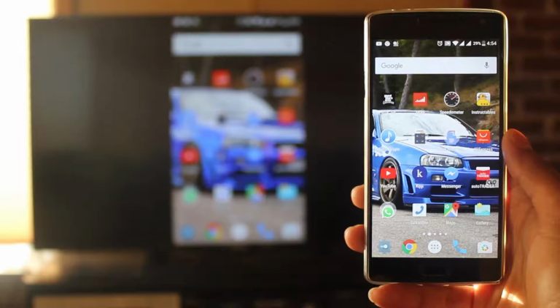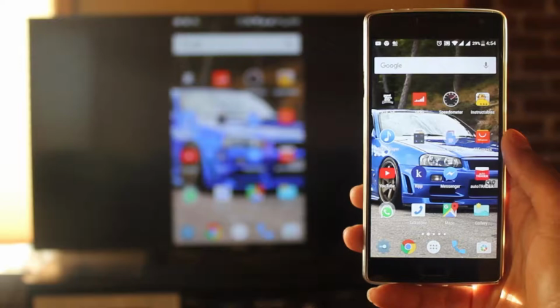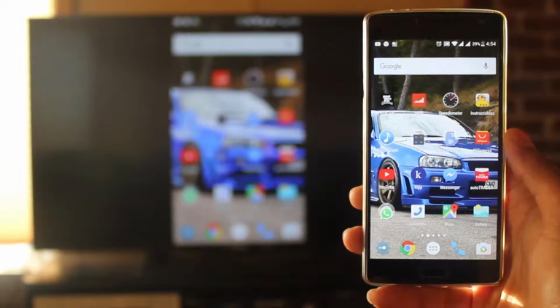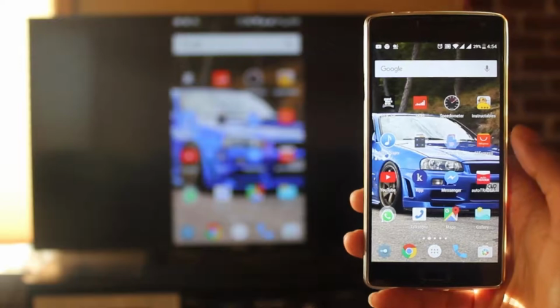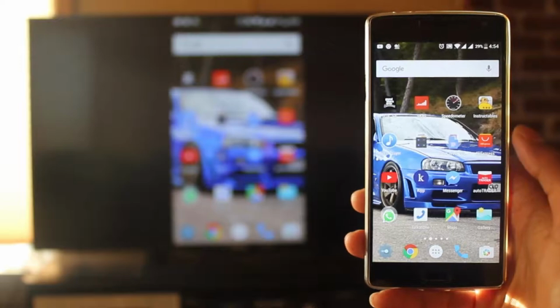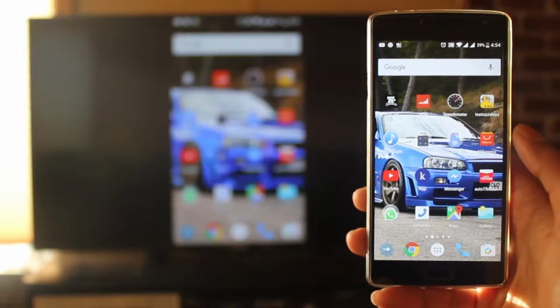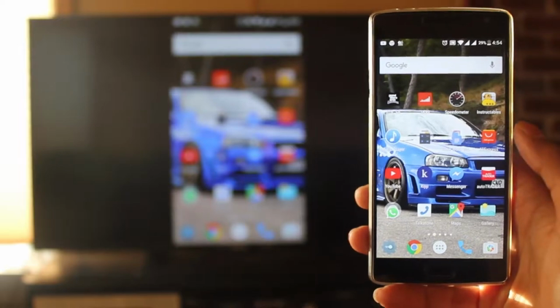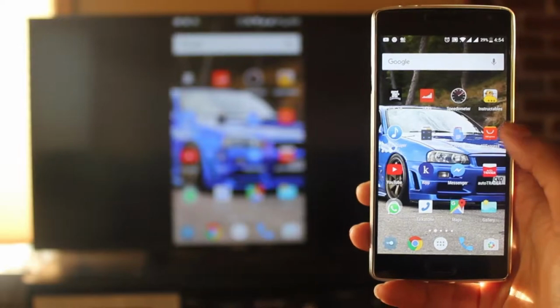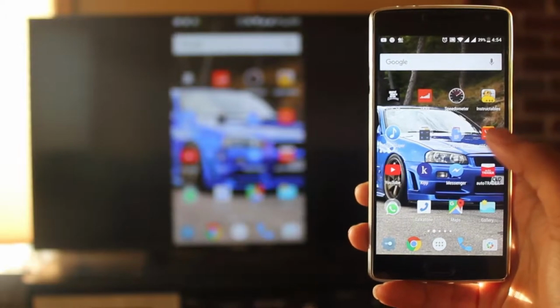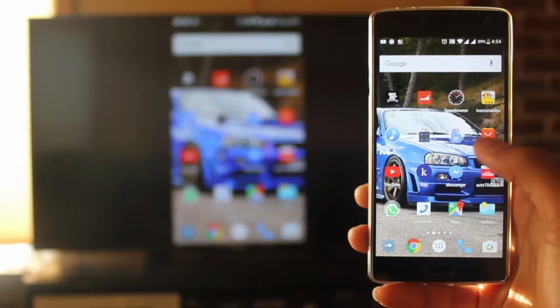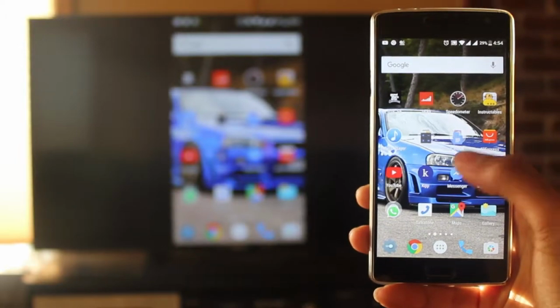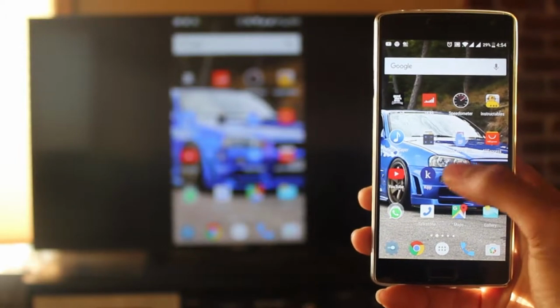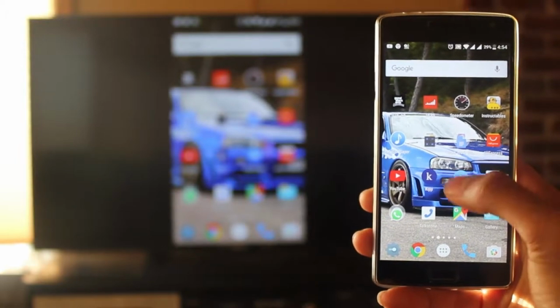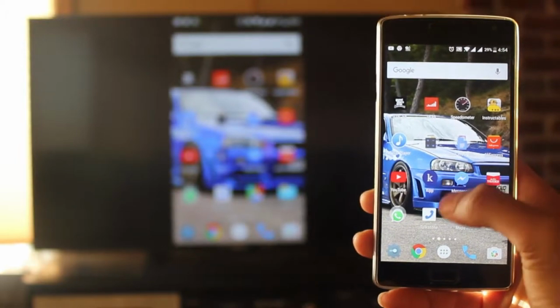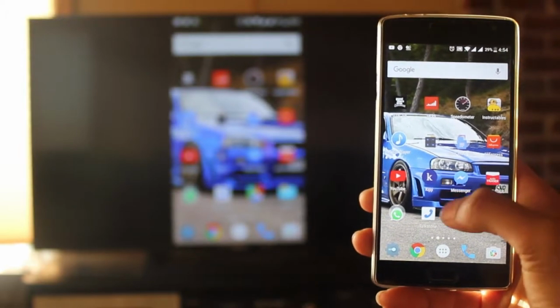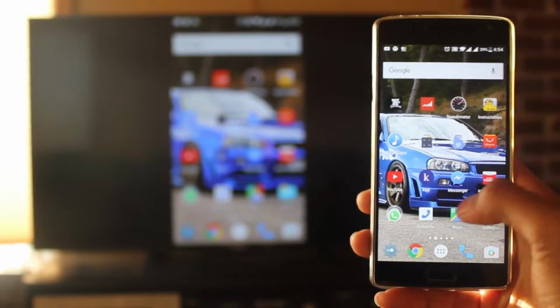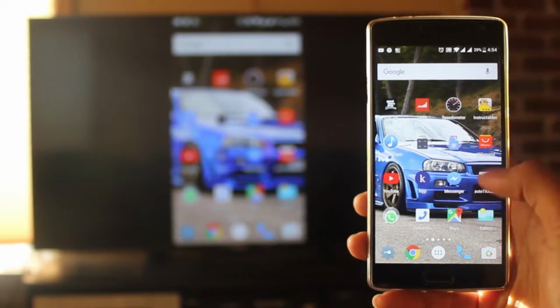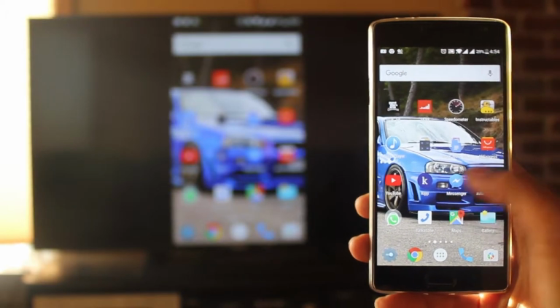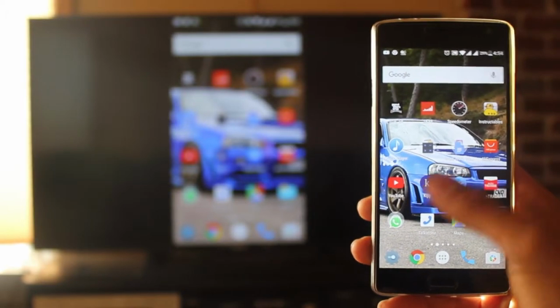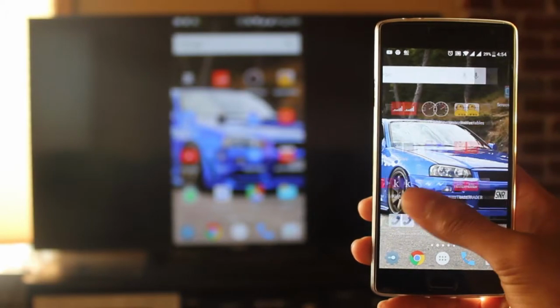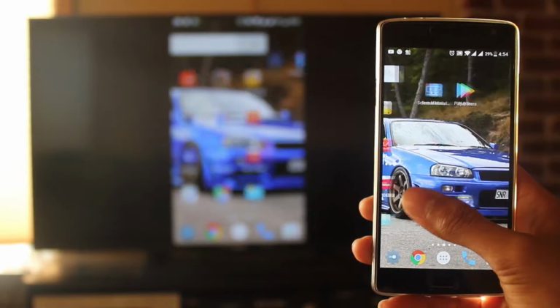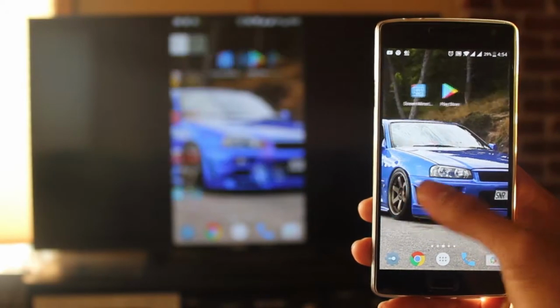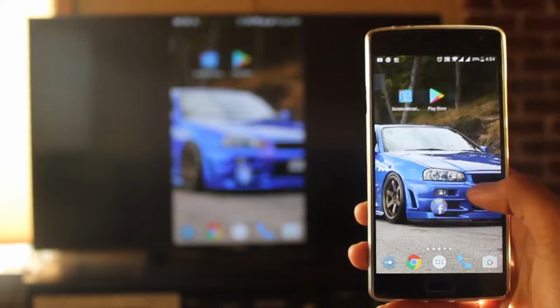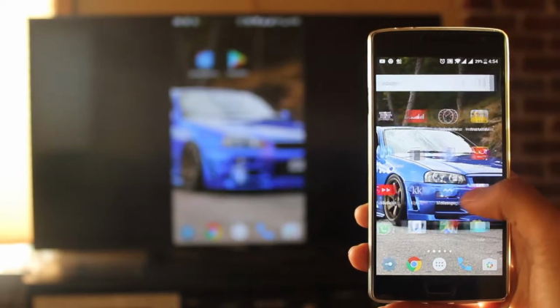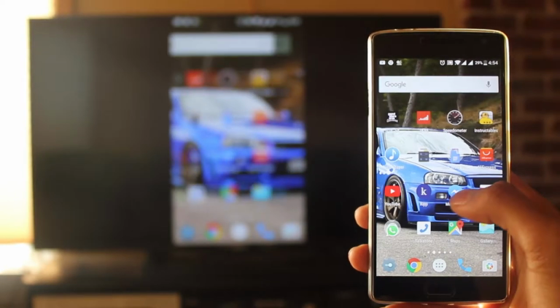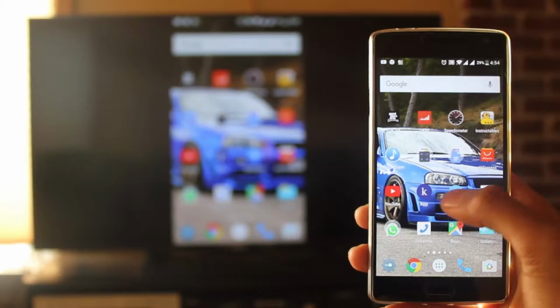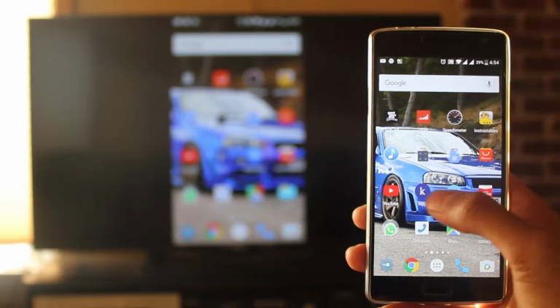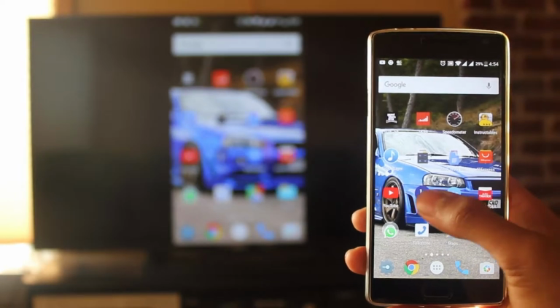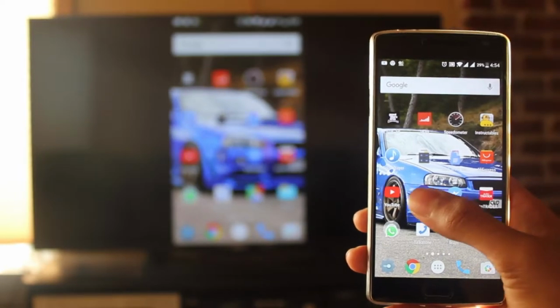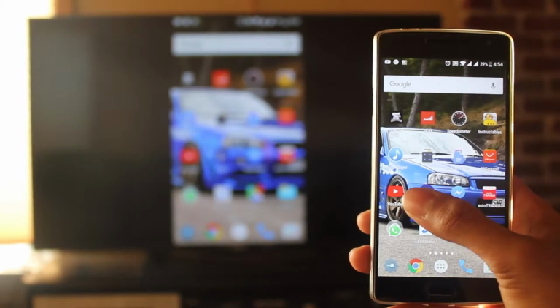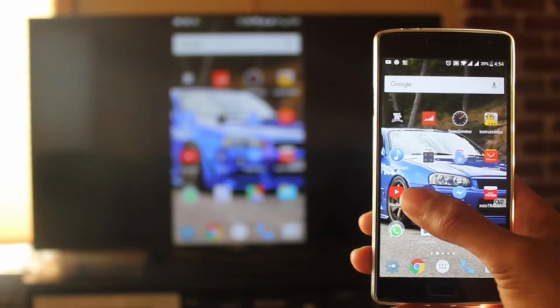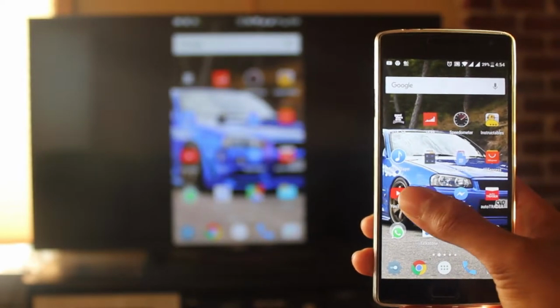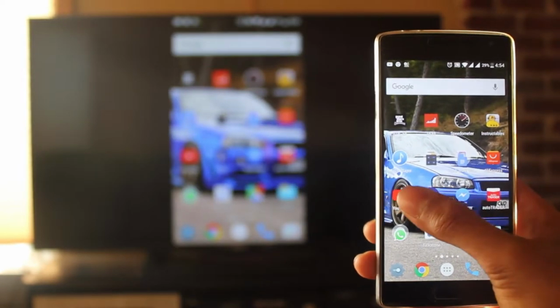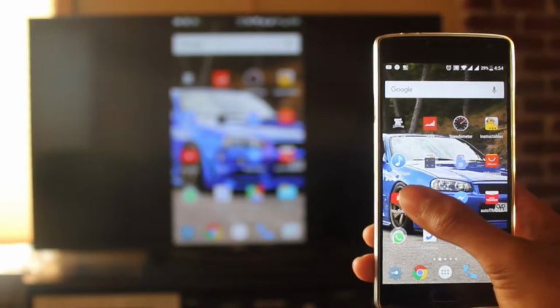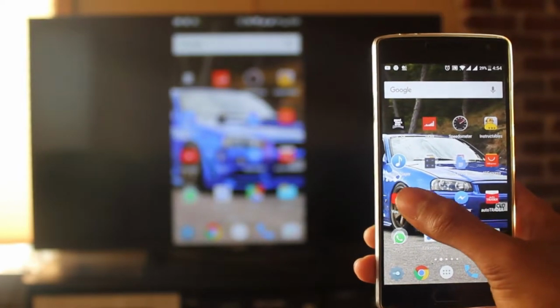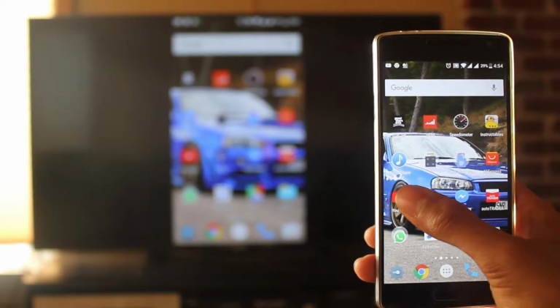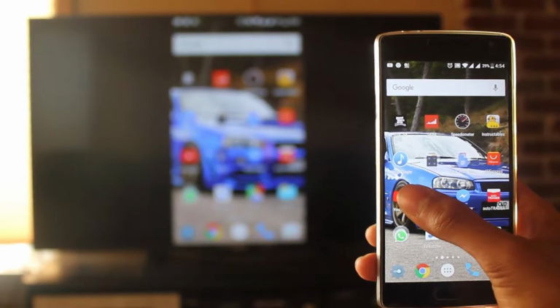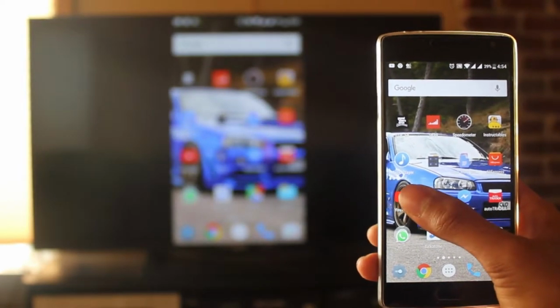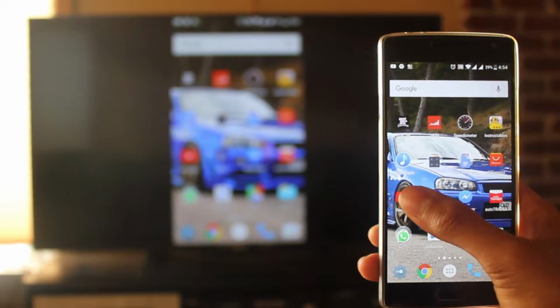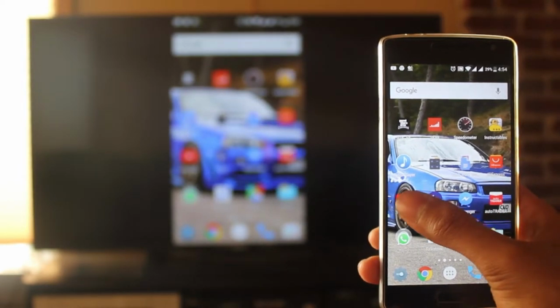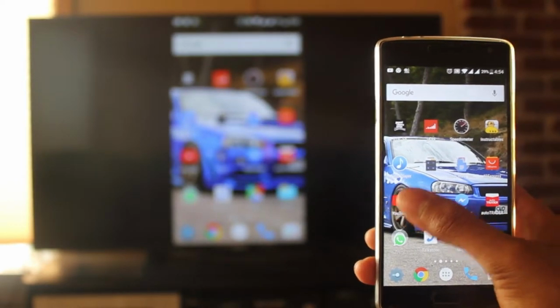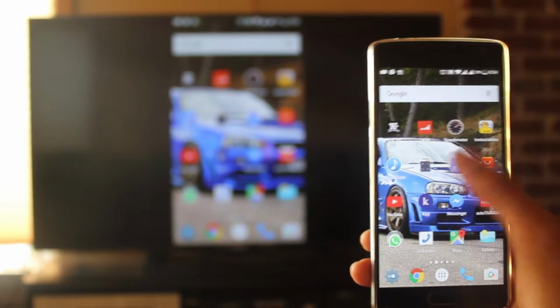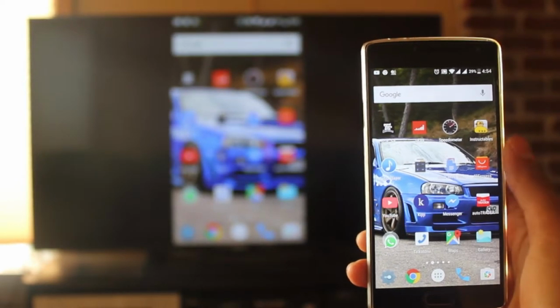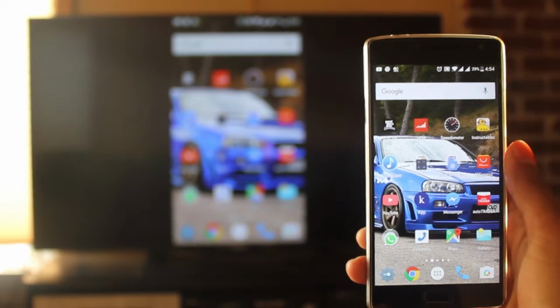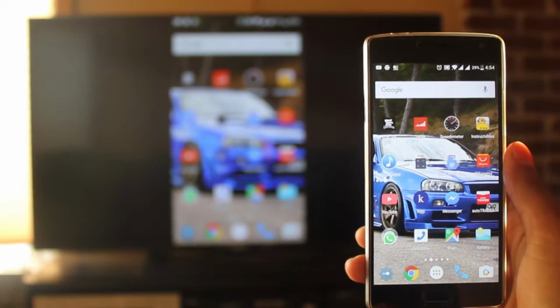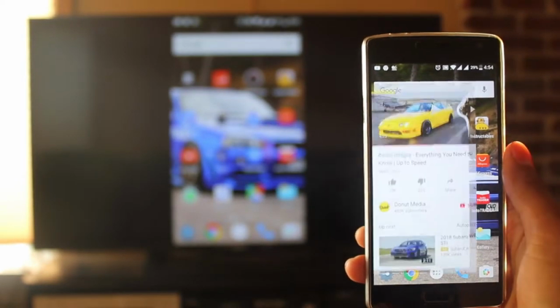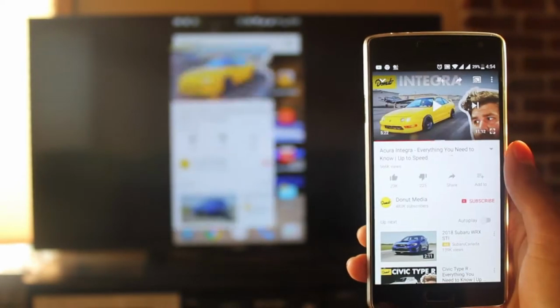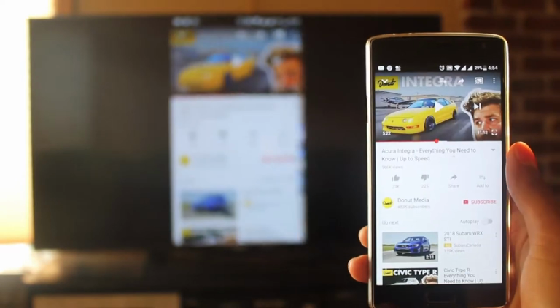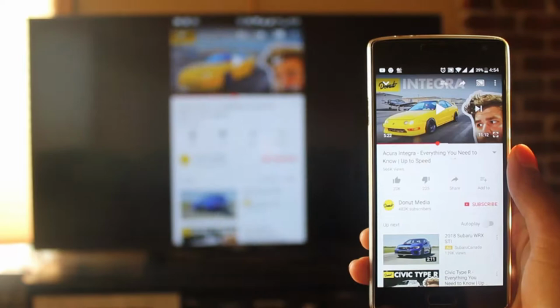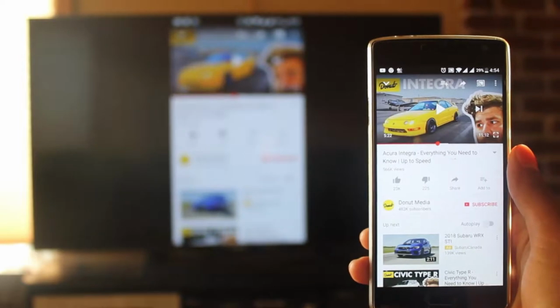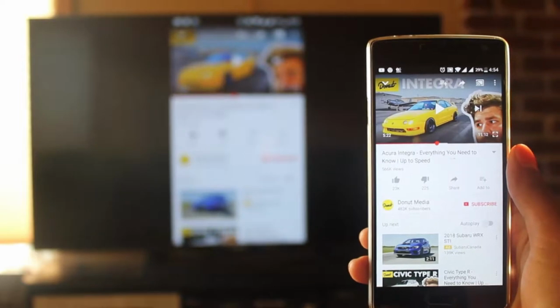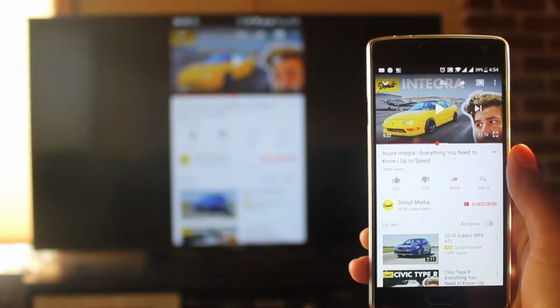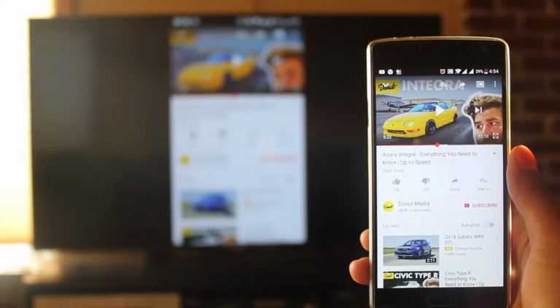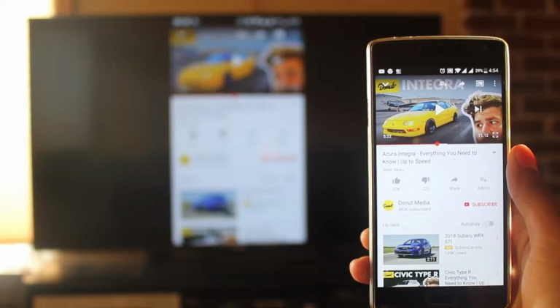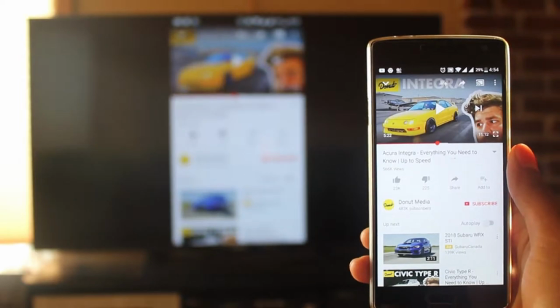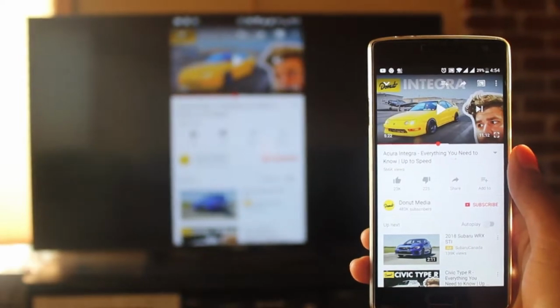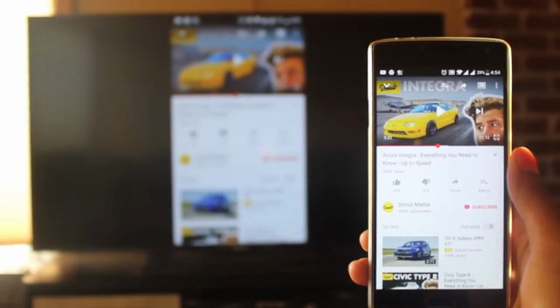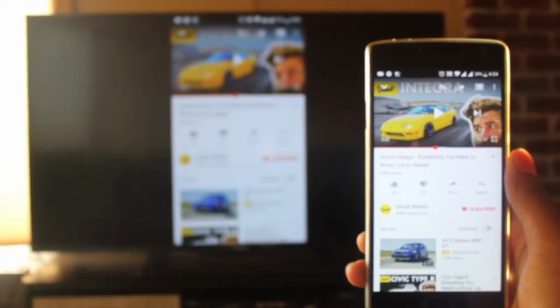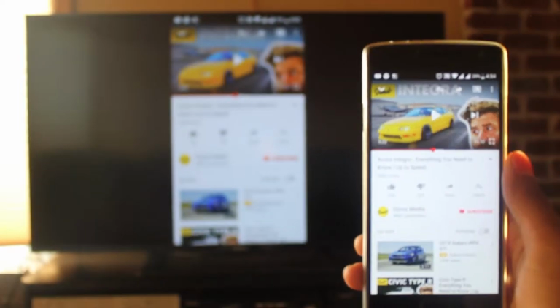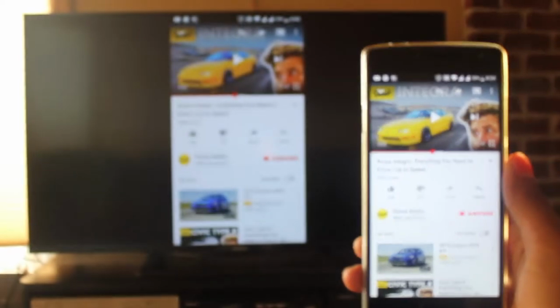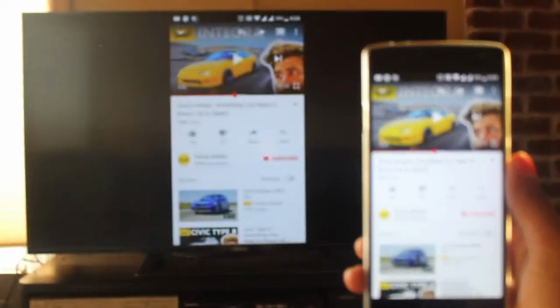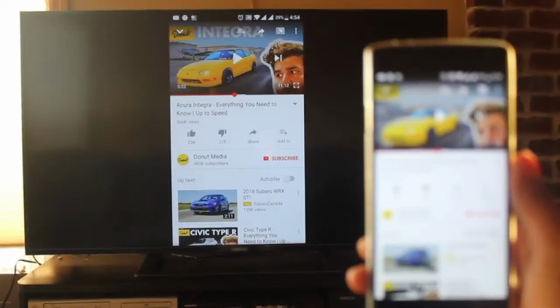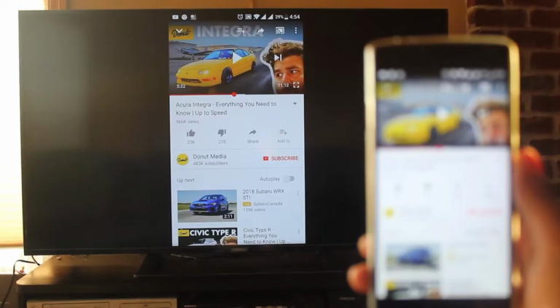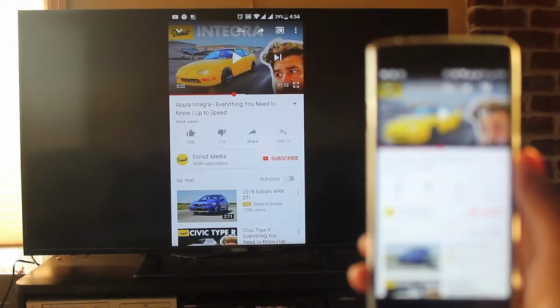In today's video, I'm going to show you how to screen mirror your phone onto your TV. In this case, I'm using a Sony TV along with my OnePlus 2.